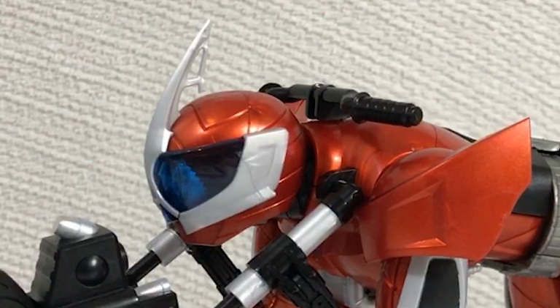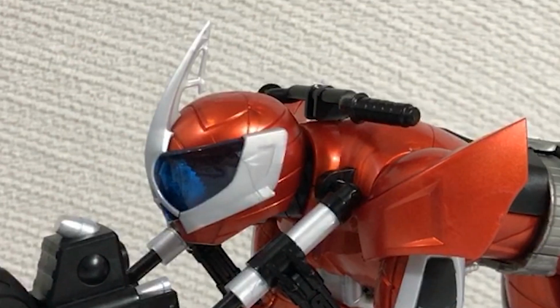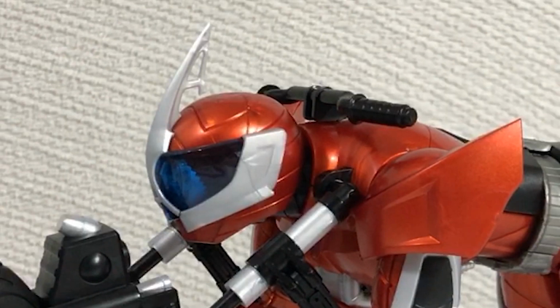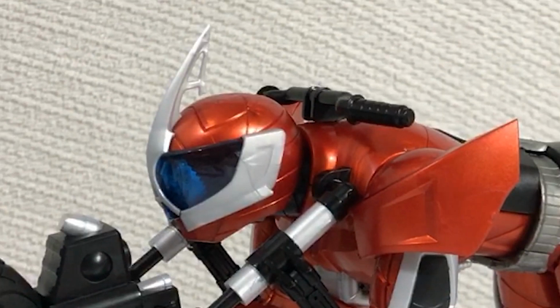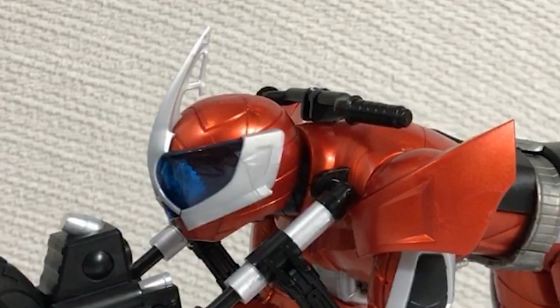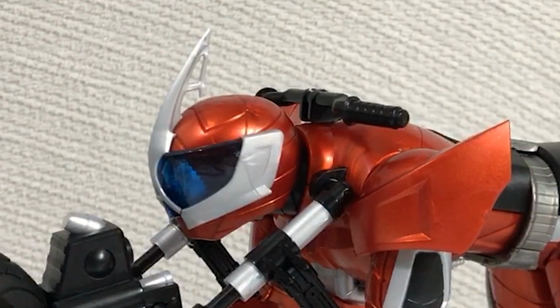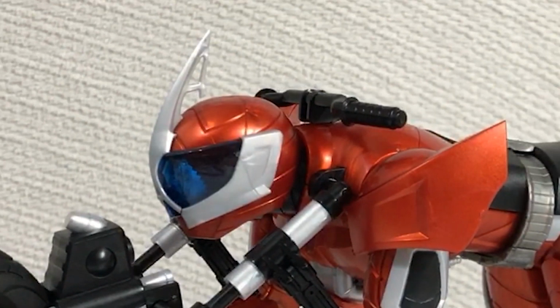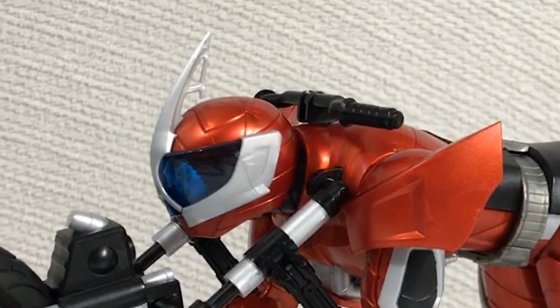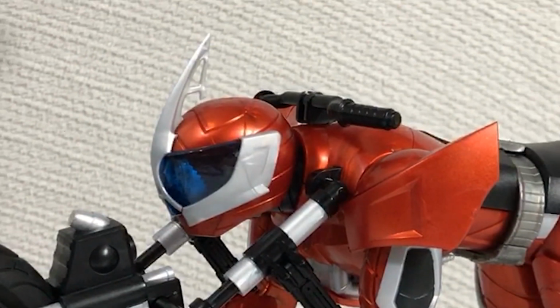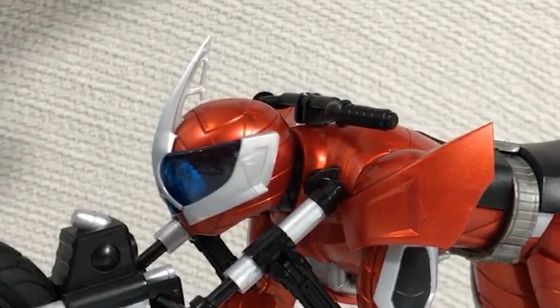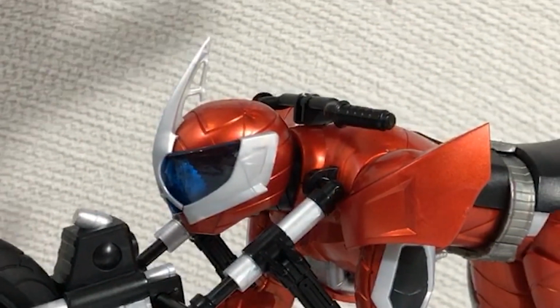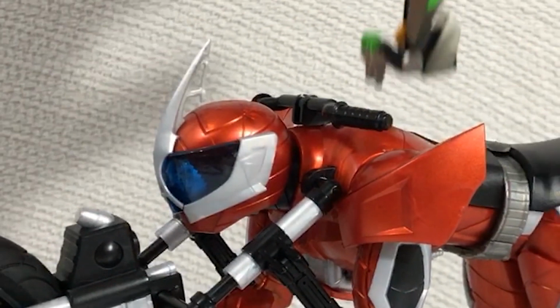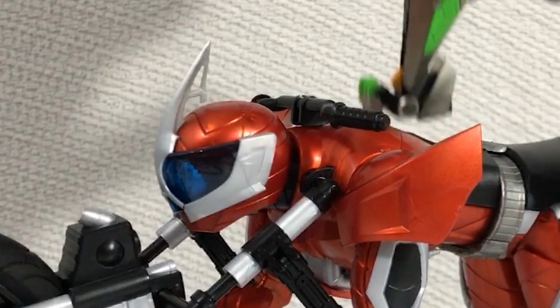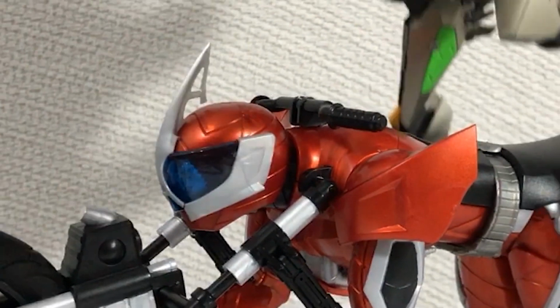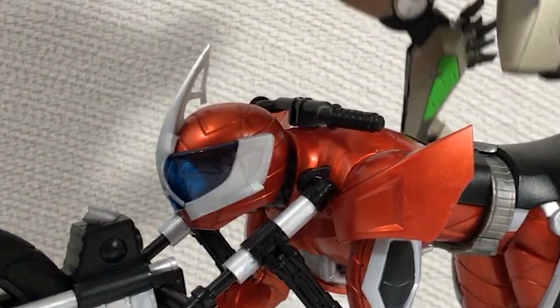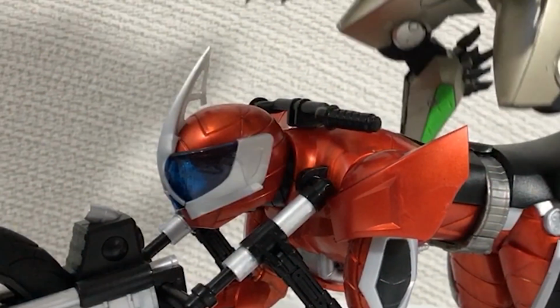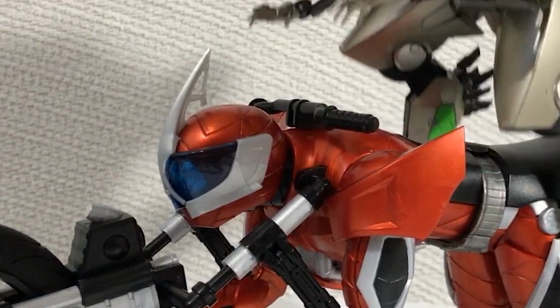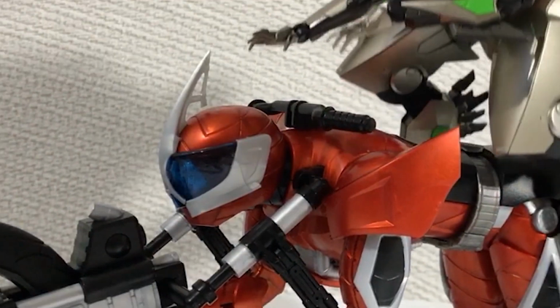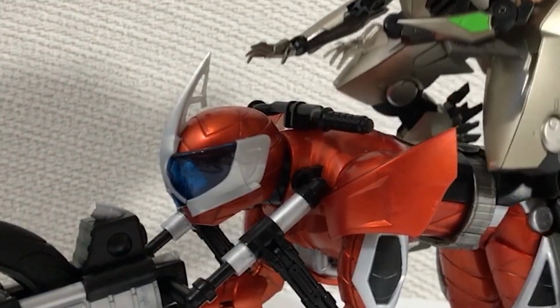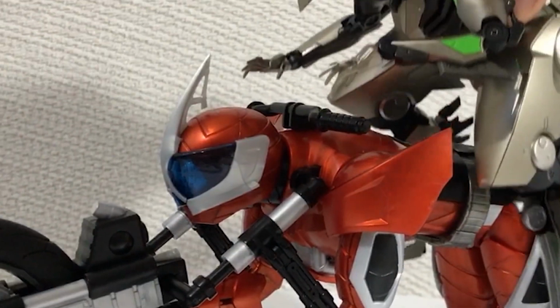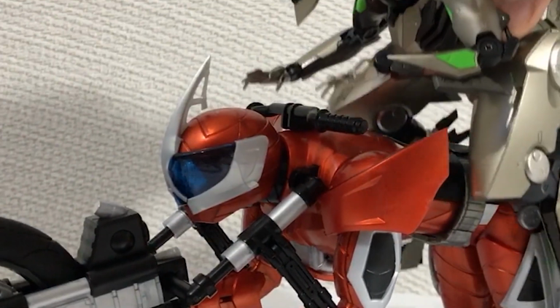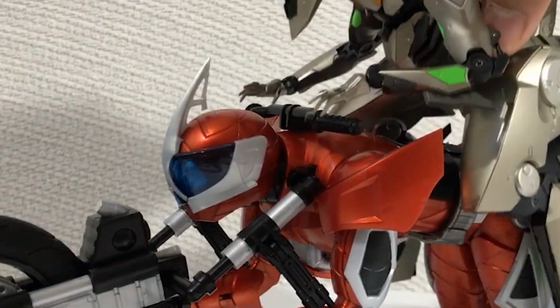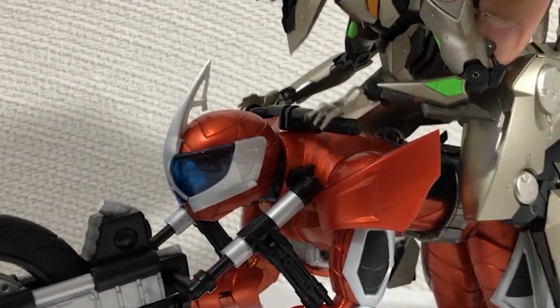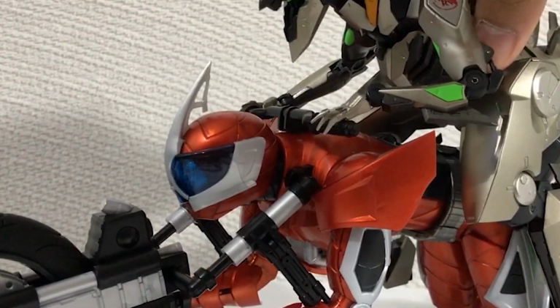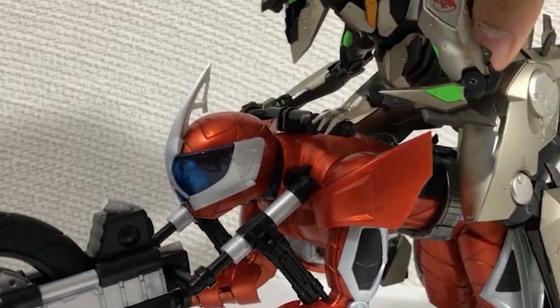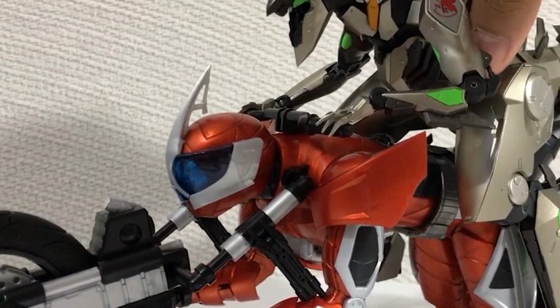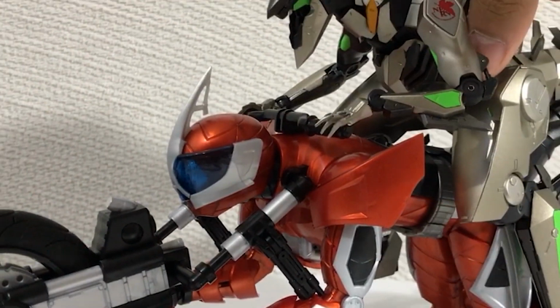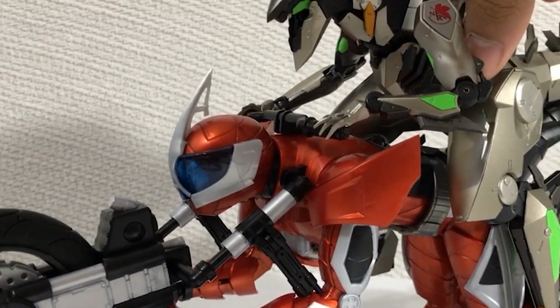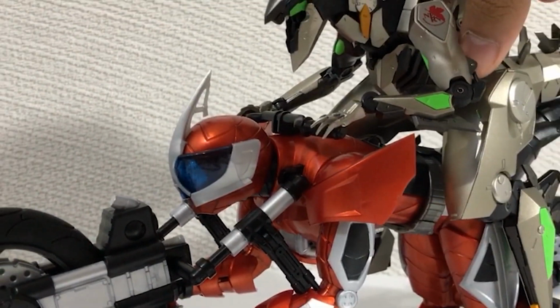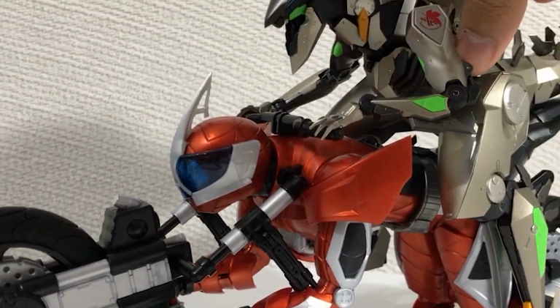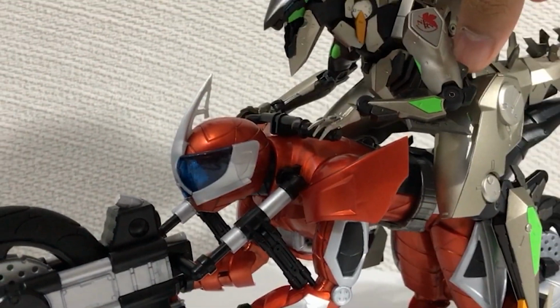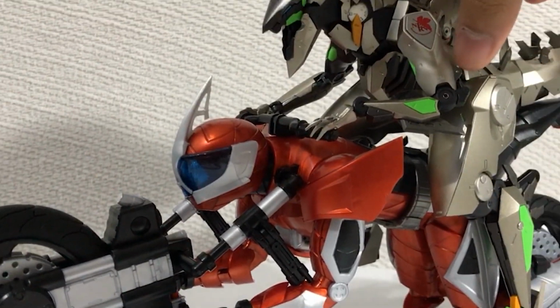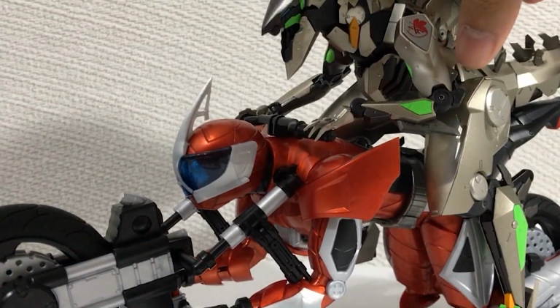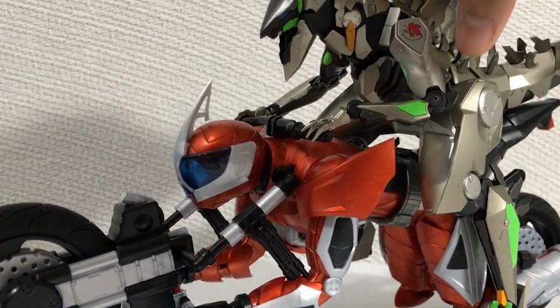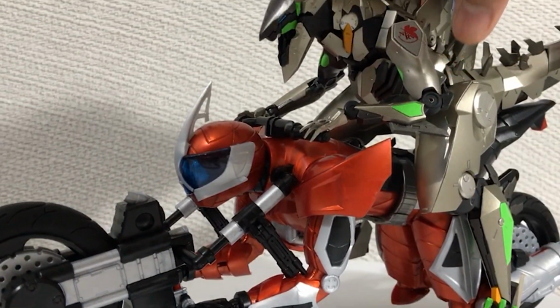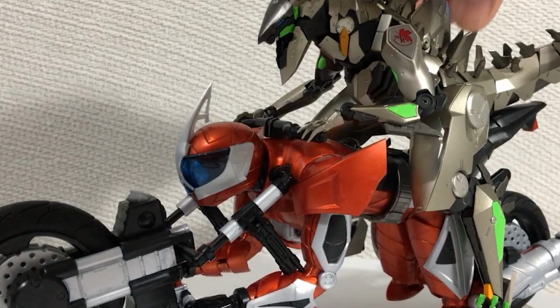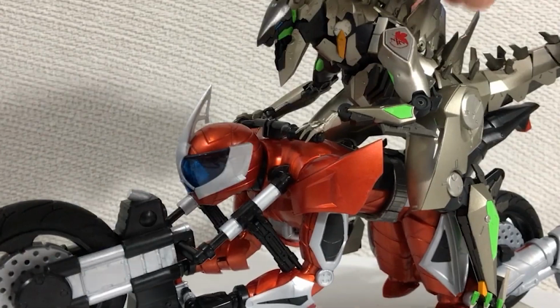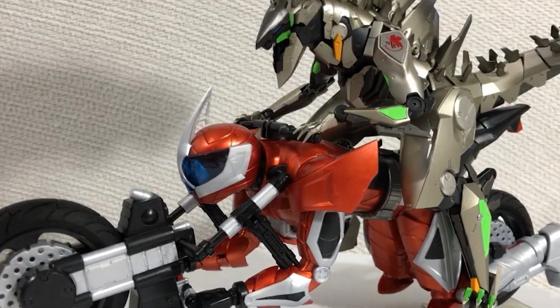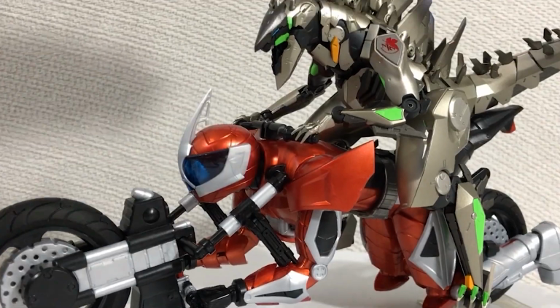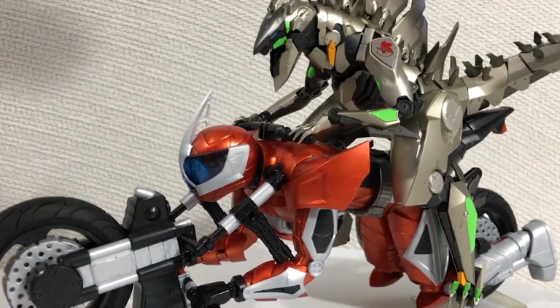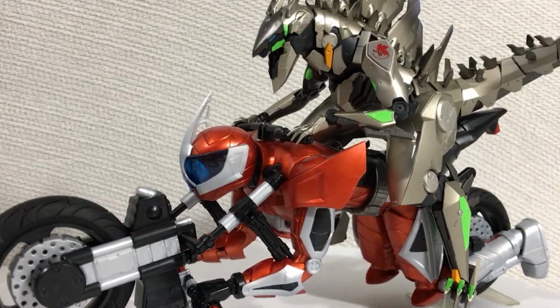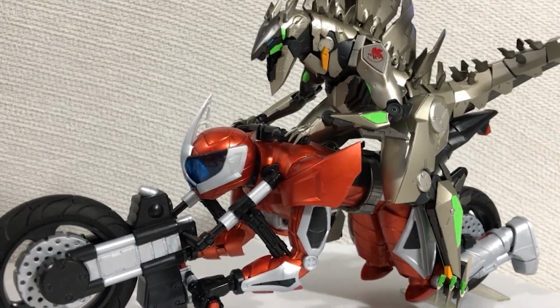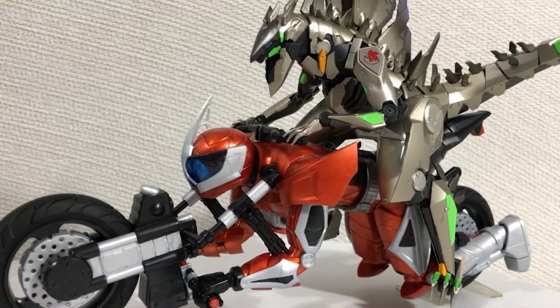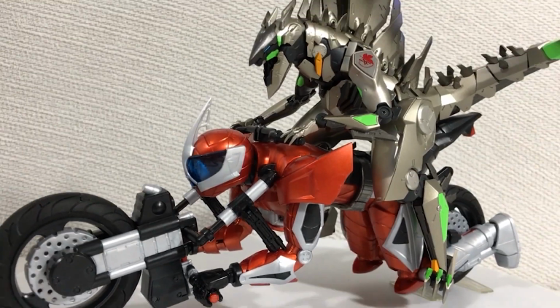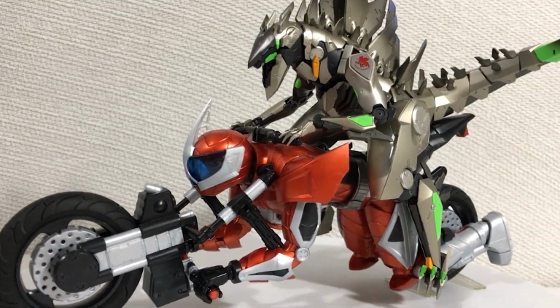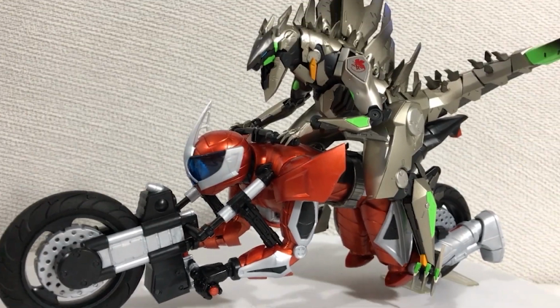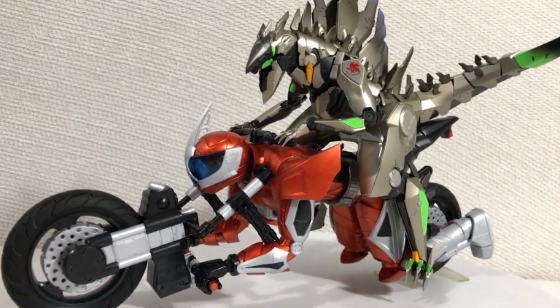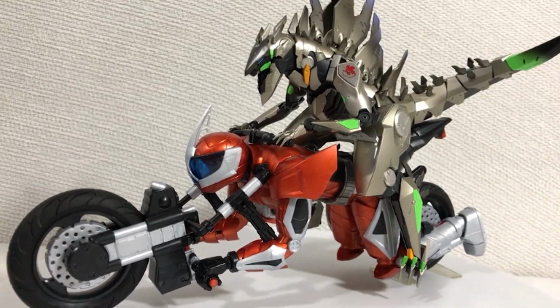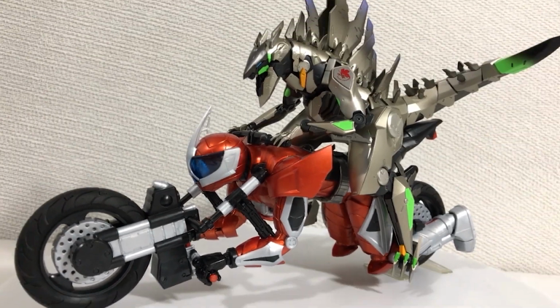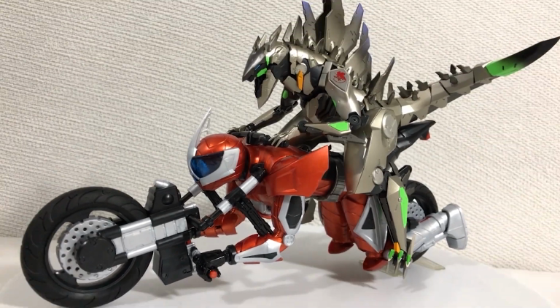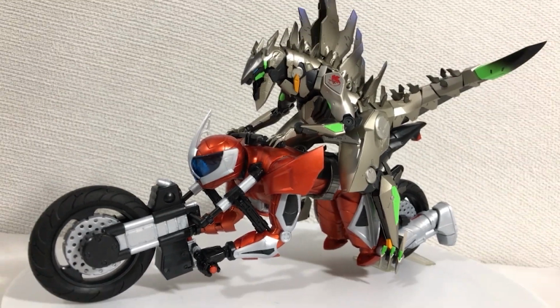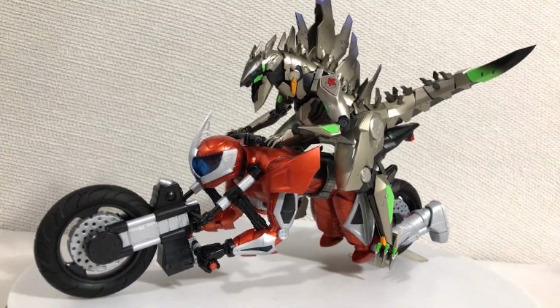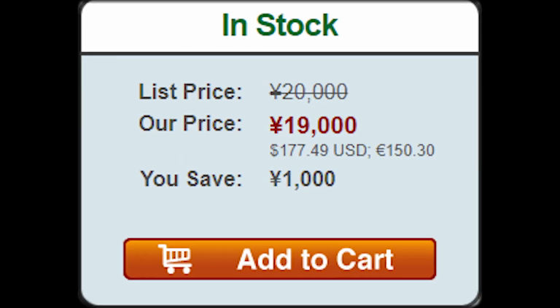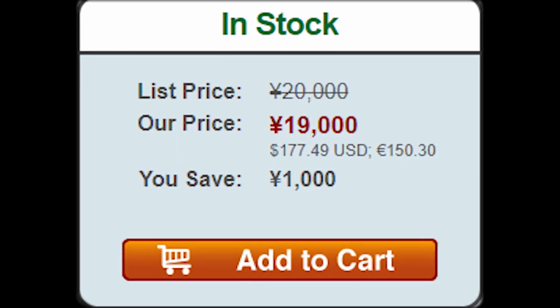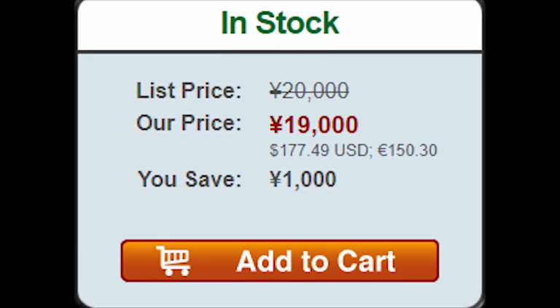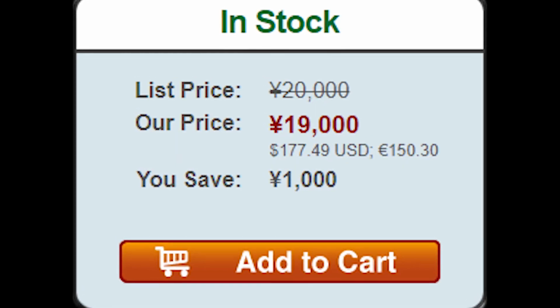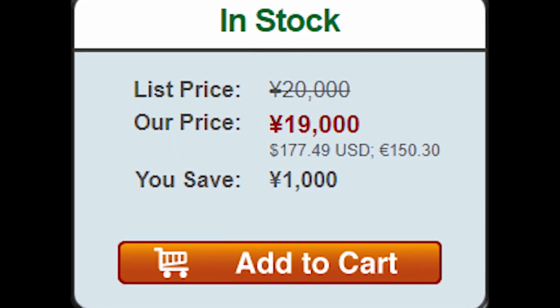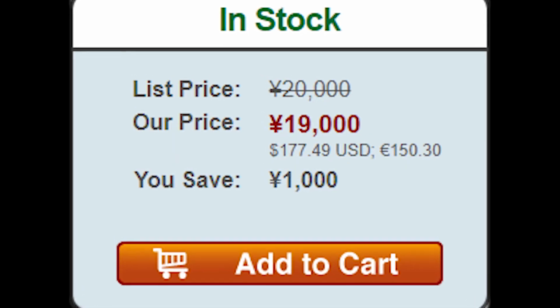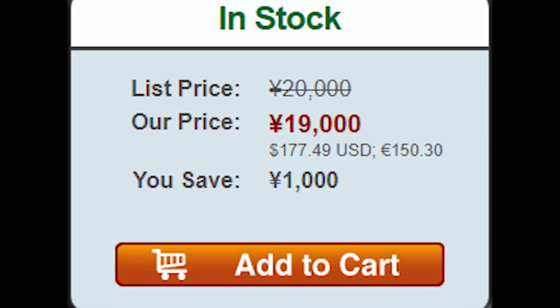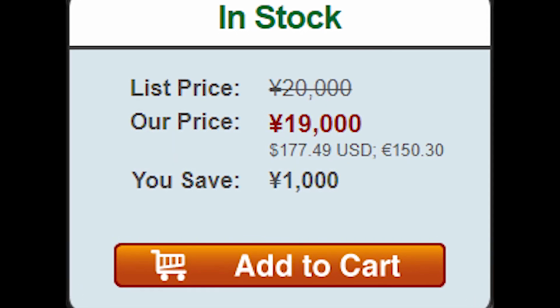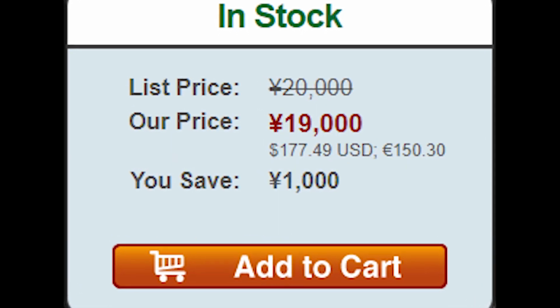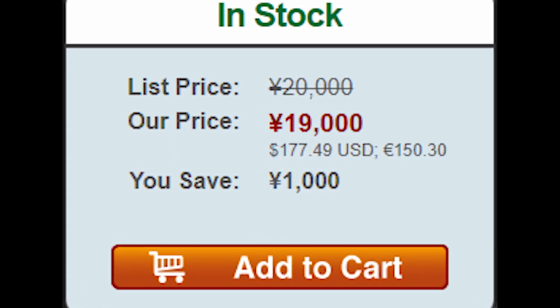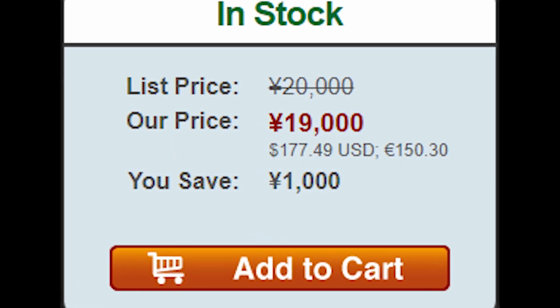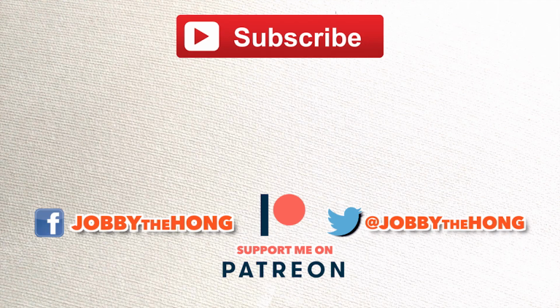So guys, the next review is something that I've been looking forward to for a long time. Why do I keep doing this to myself?